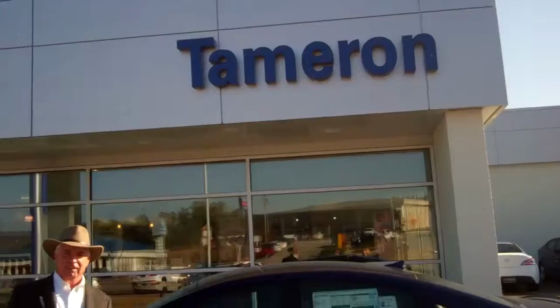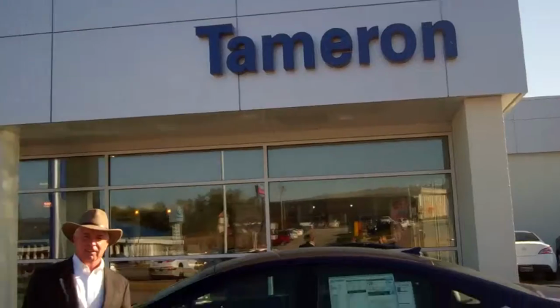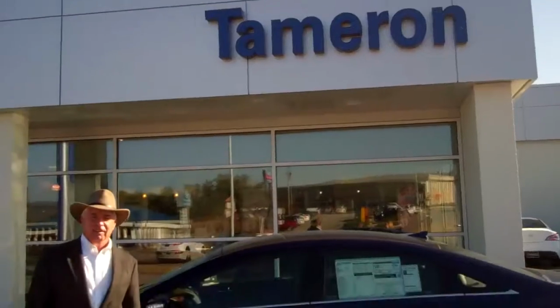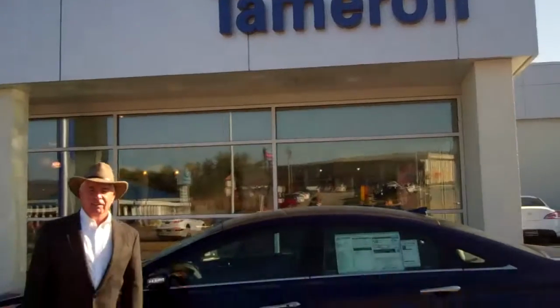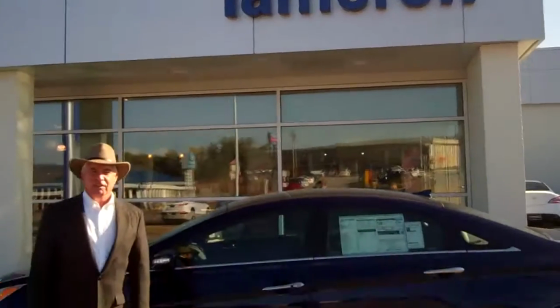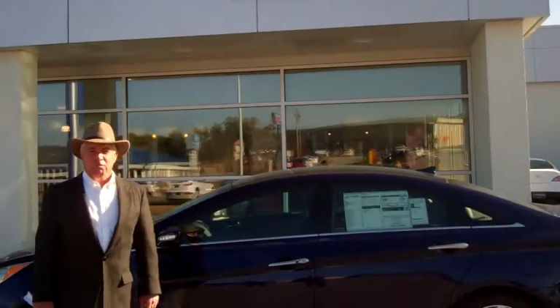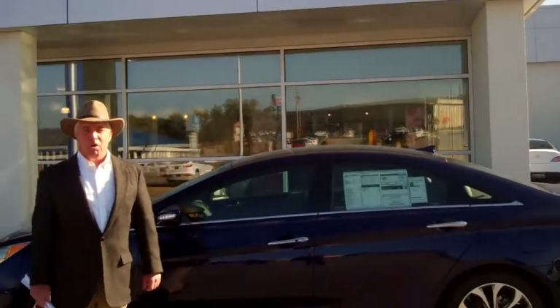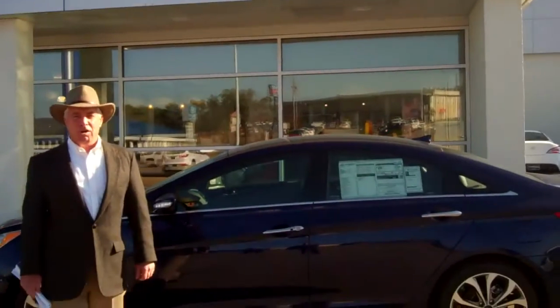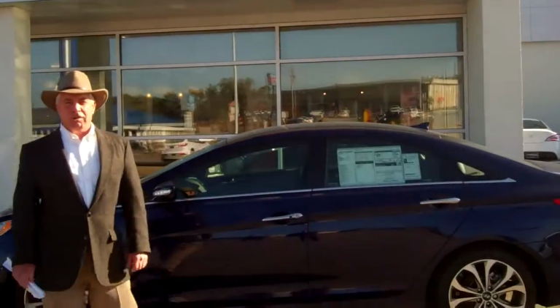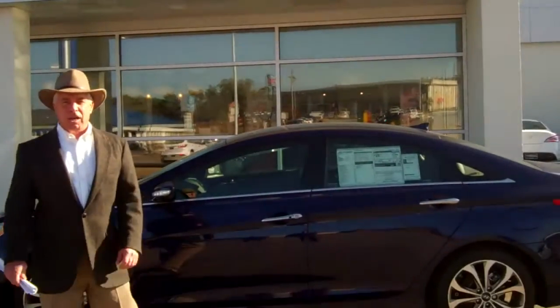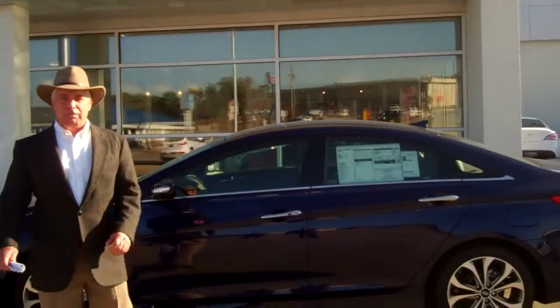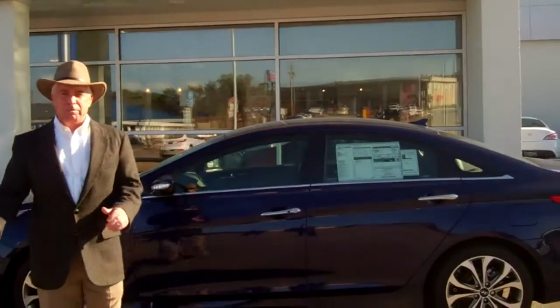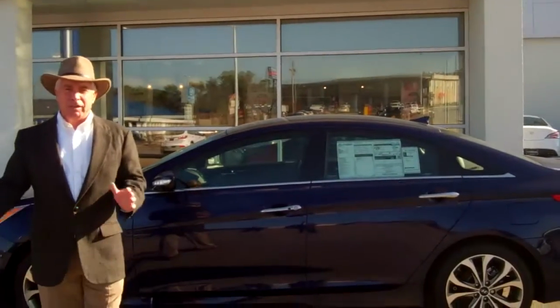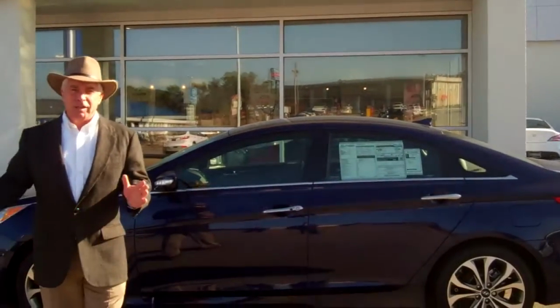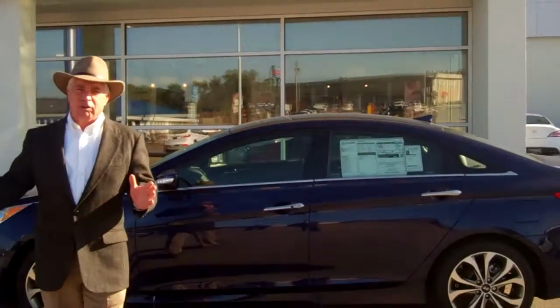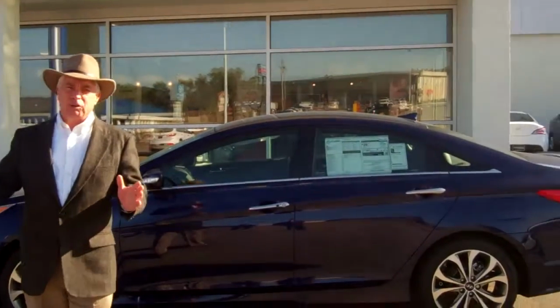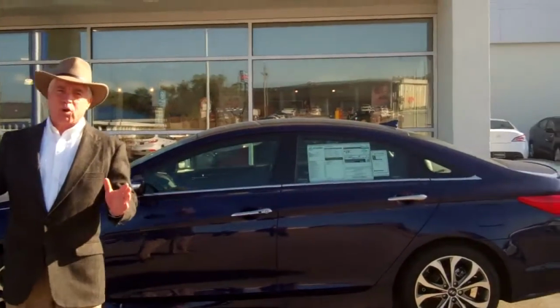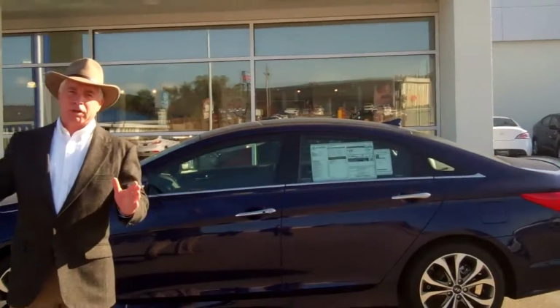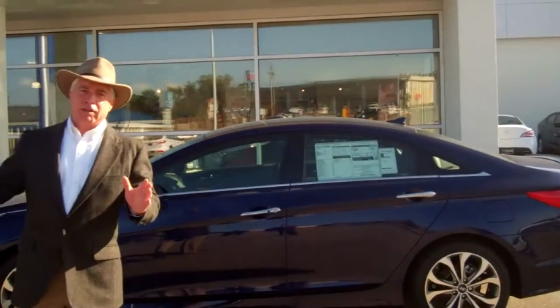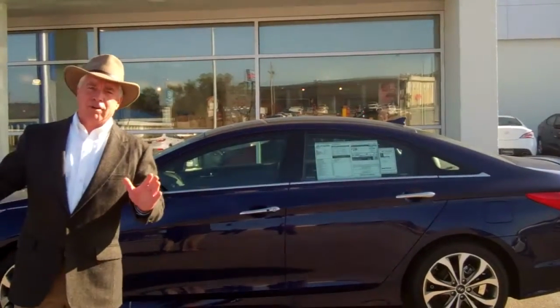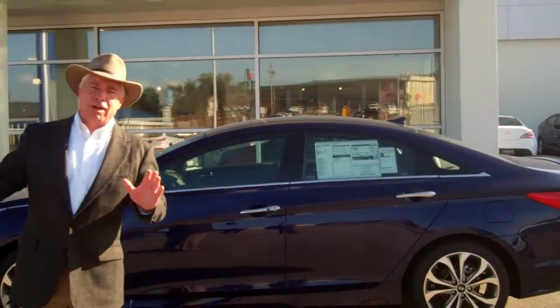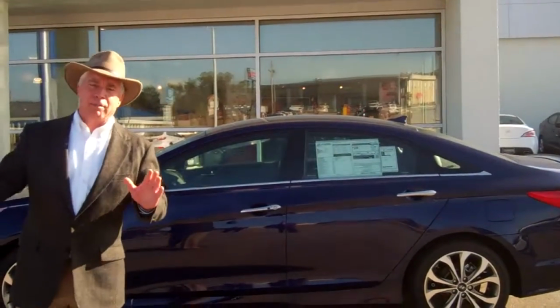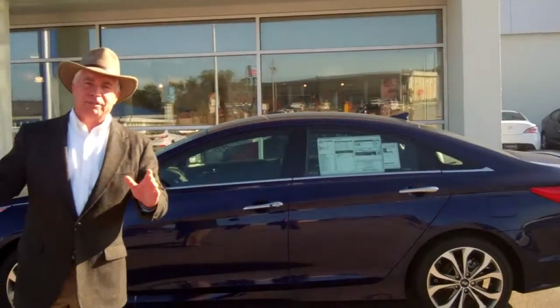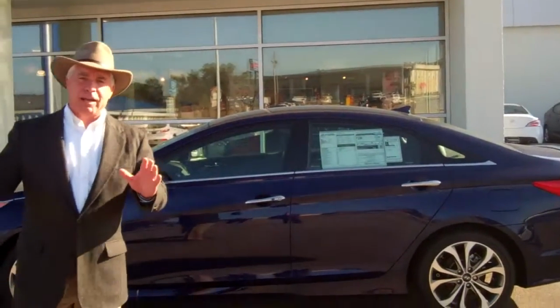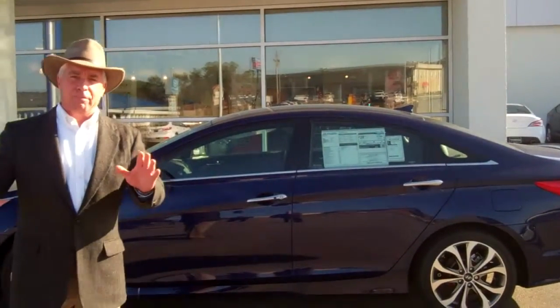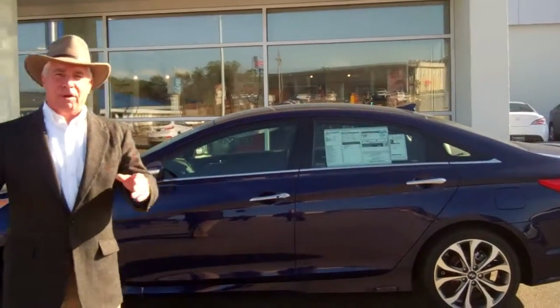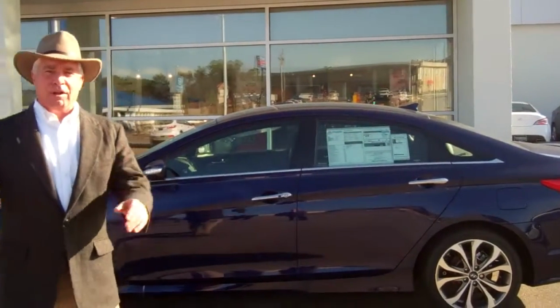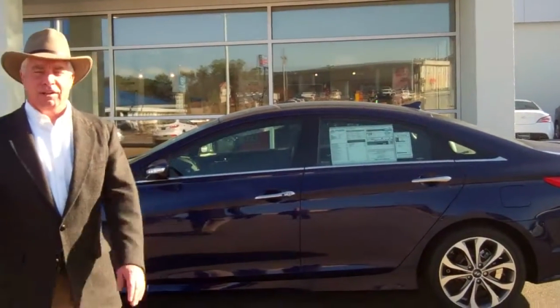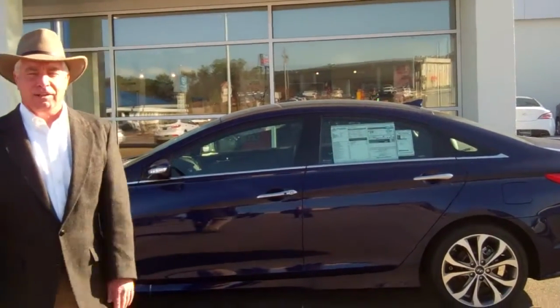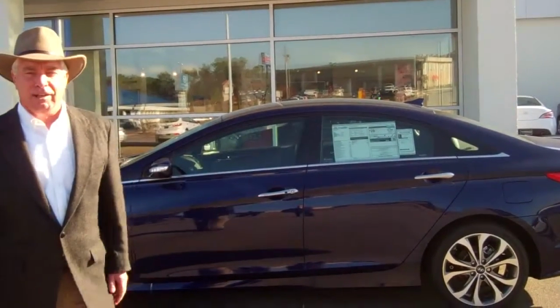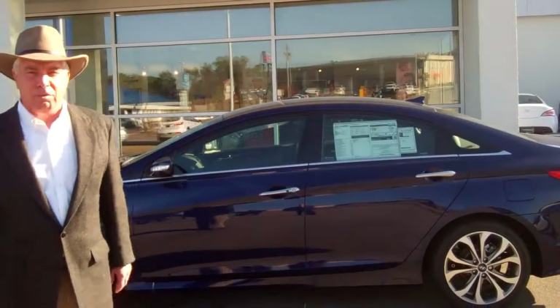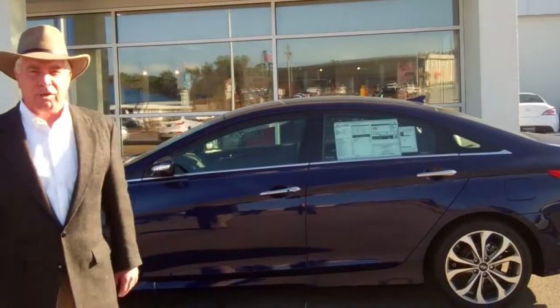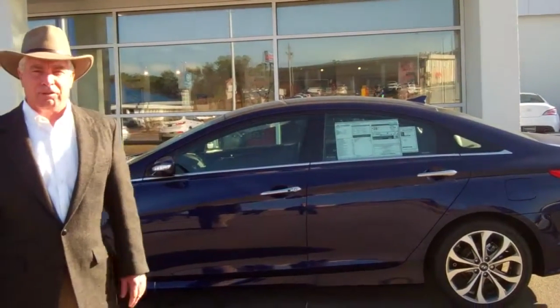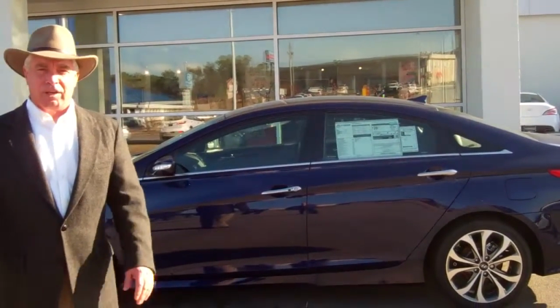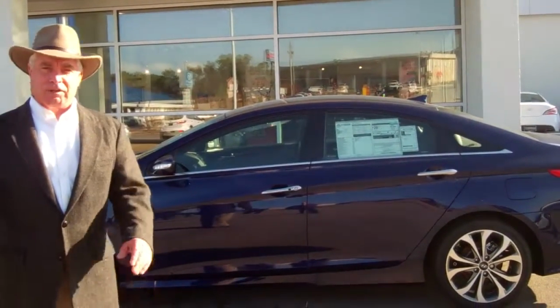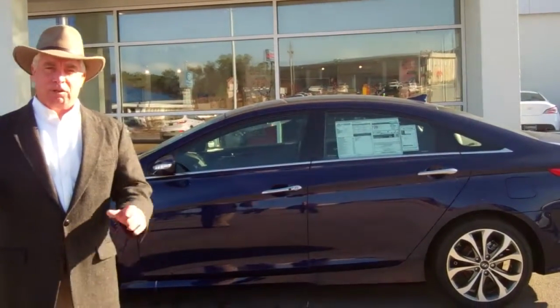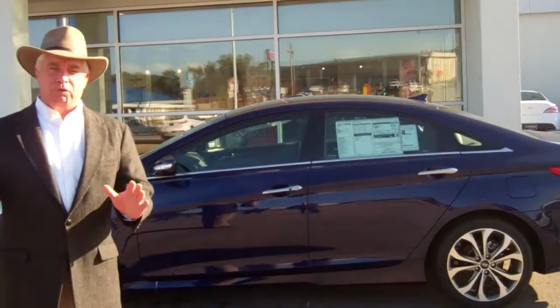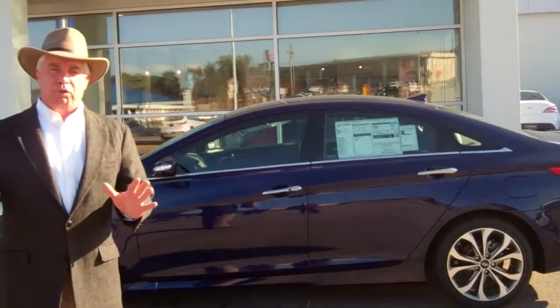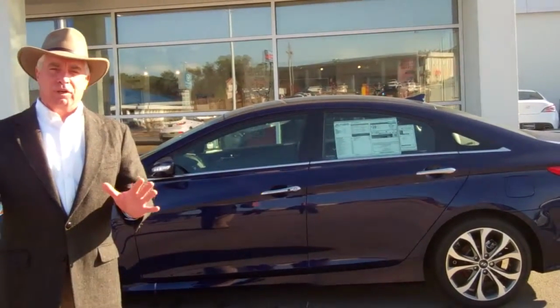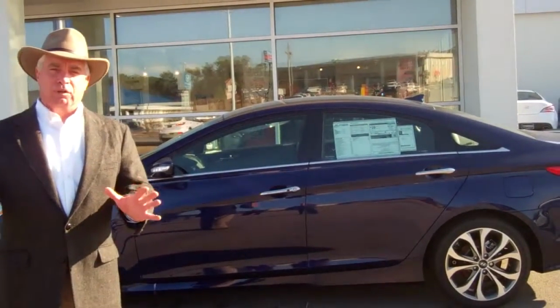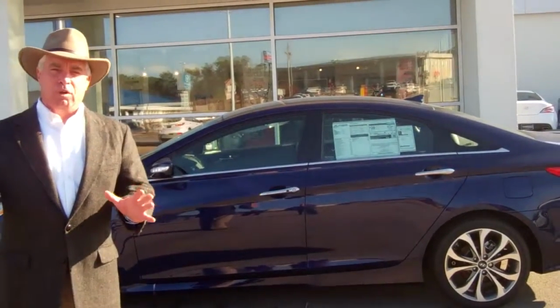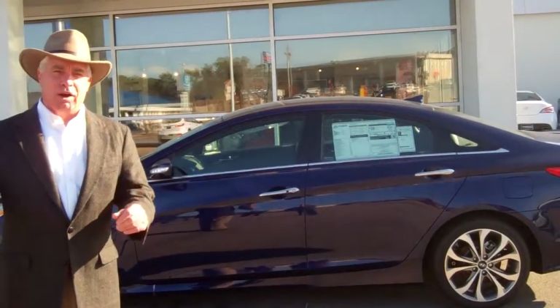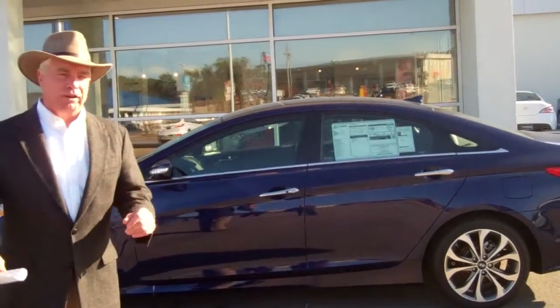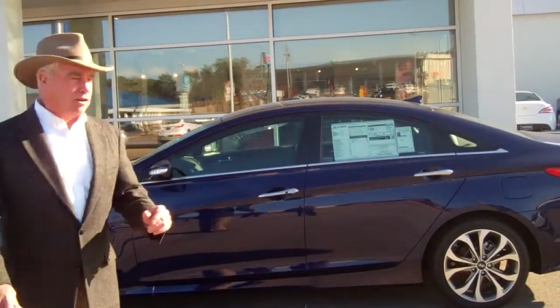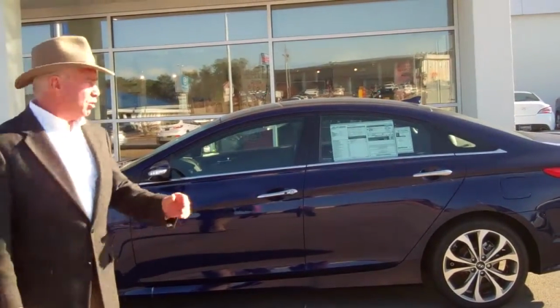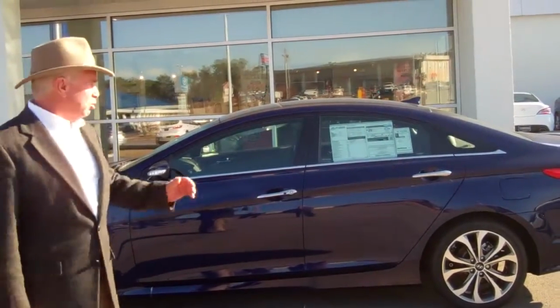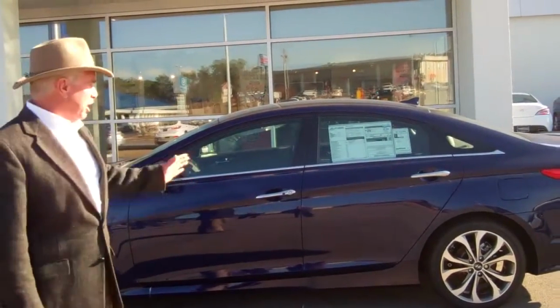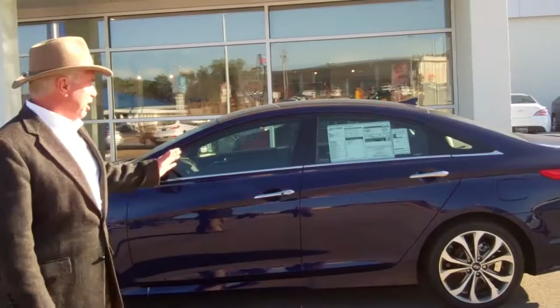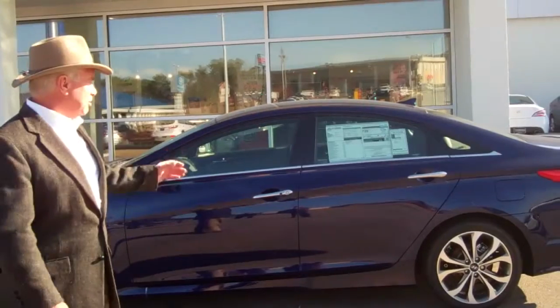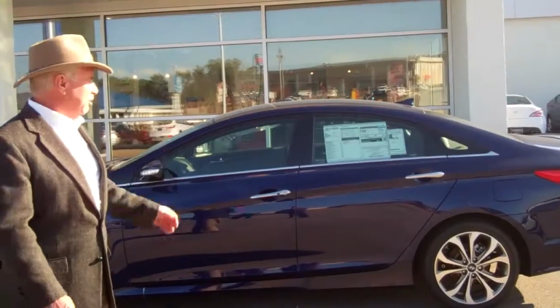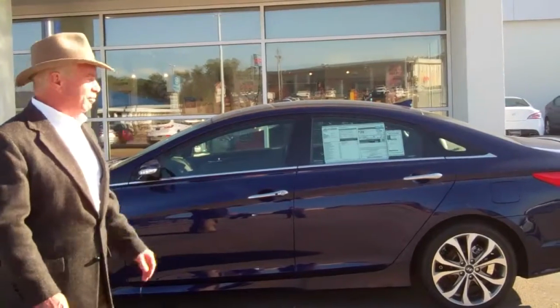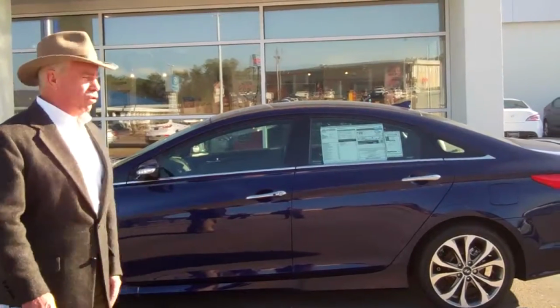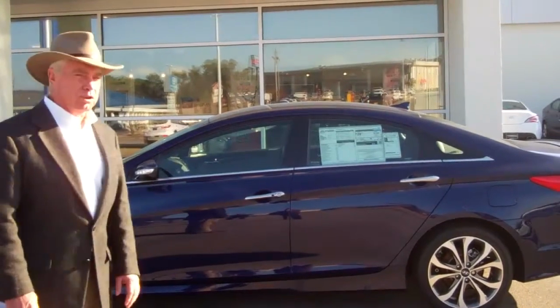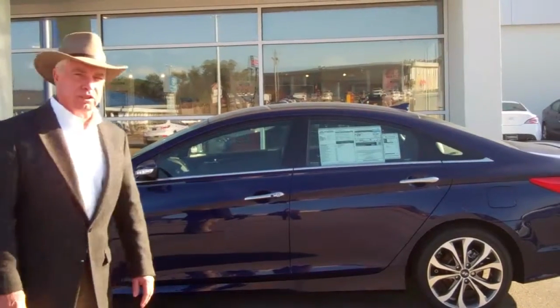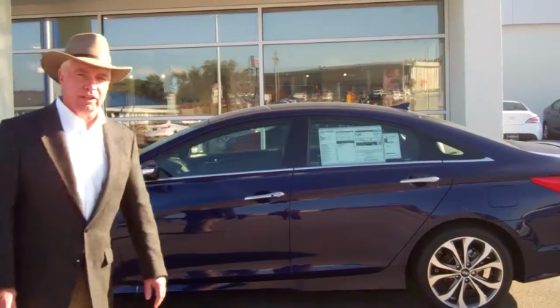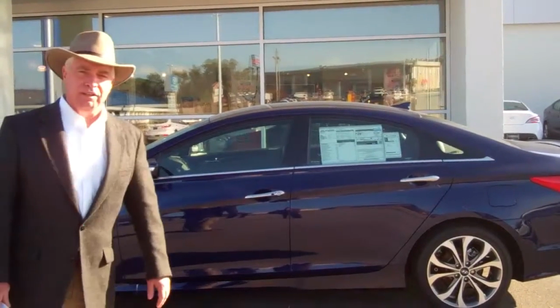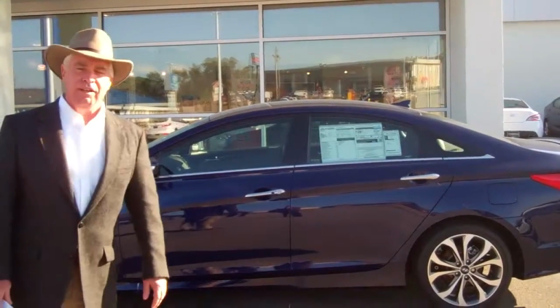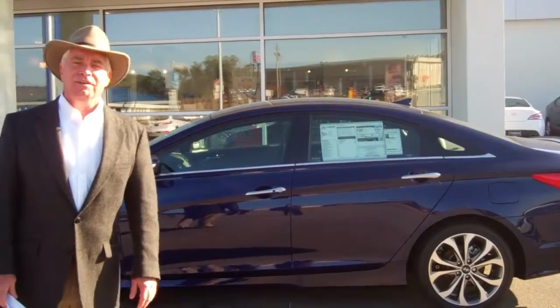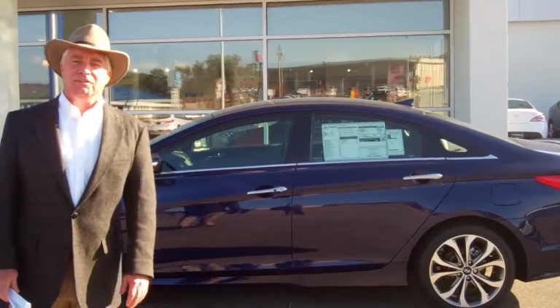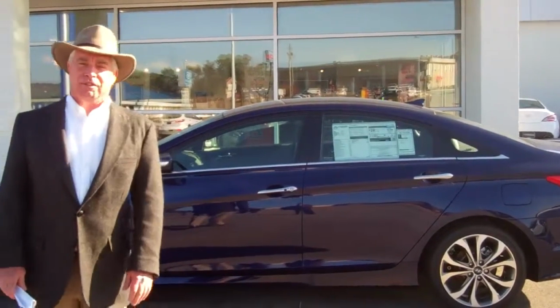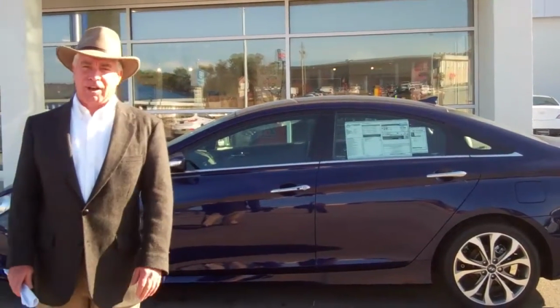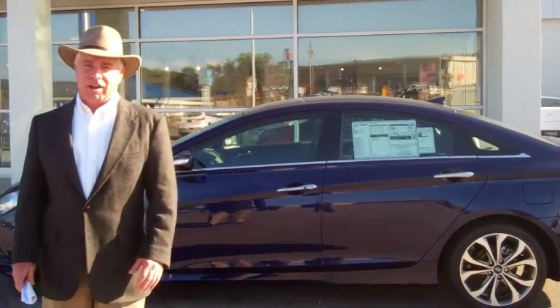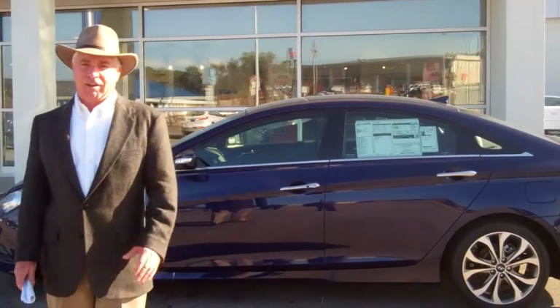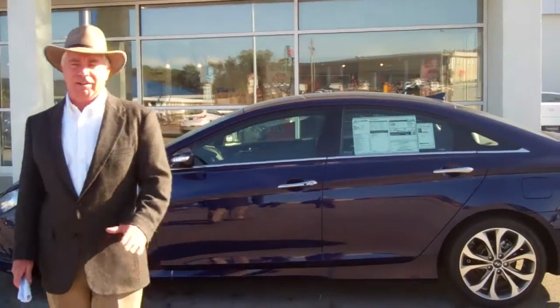Good morning, Deborah McNeil. It's Corky Herdown with Tamron Hyundai. I want to thank you for your inquiry into our 2014 Sonata.